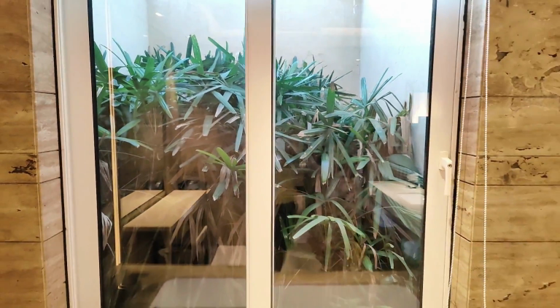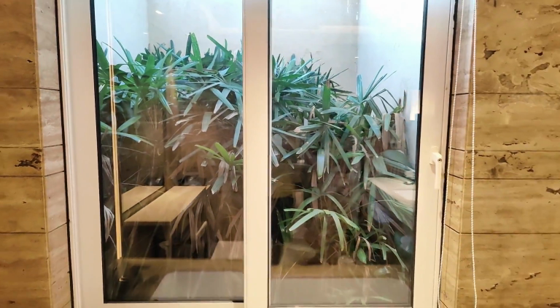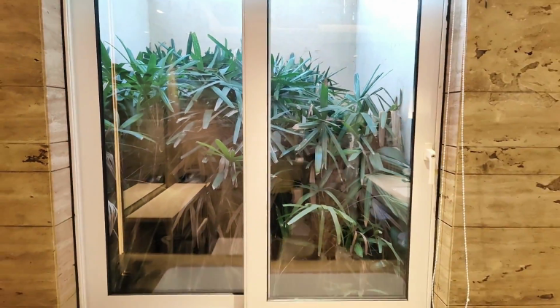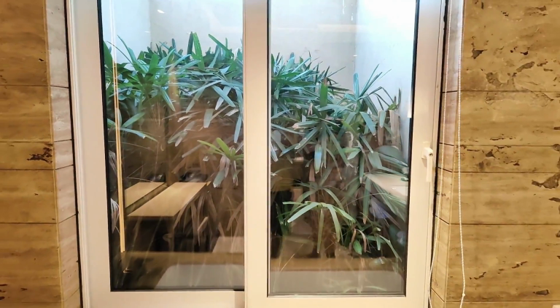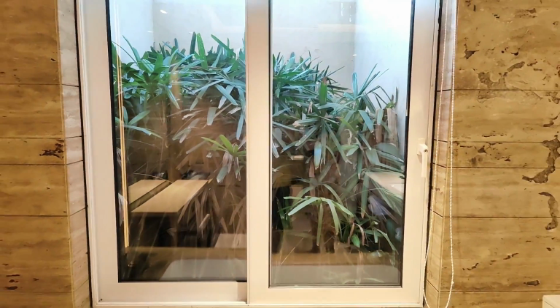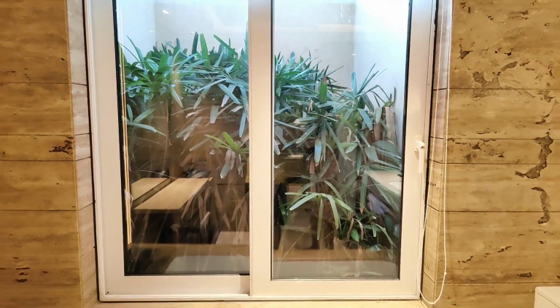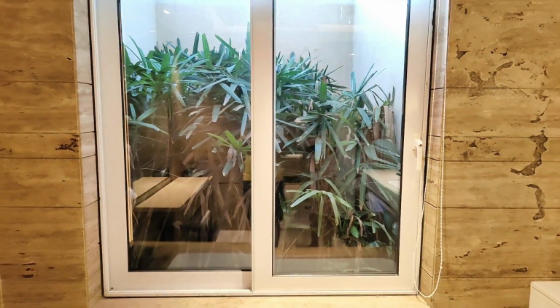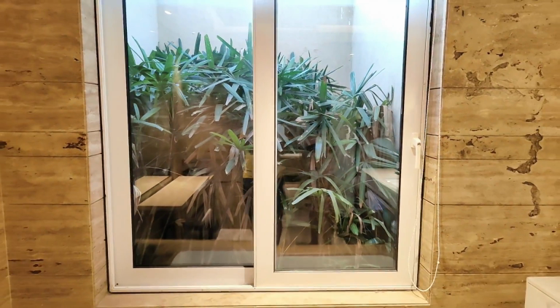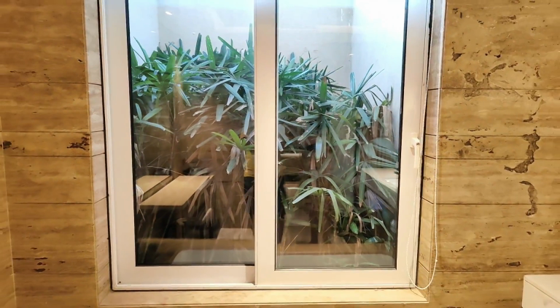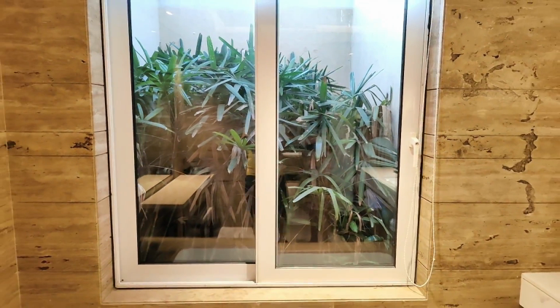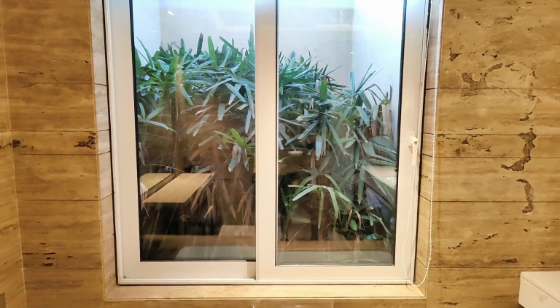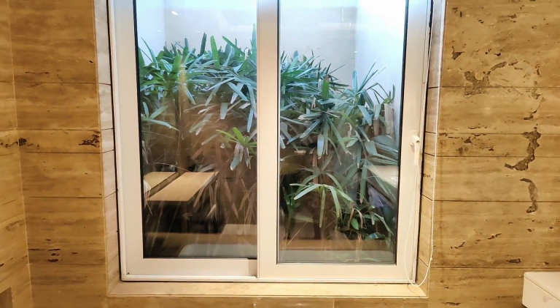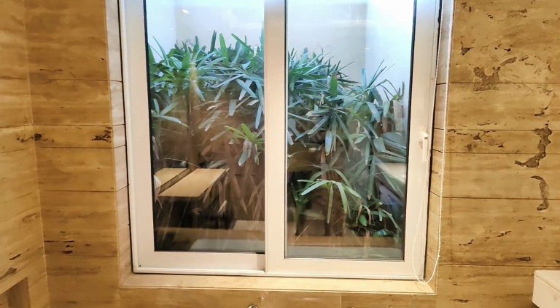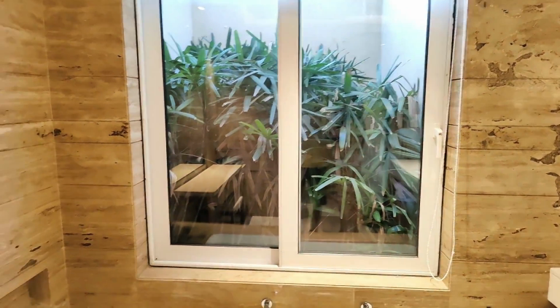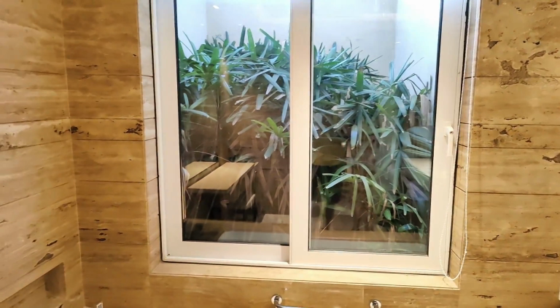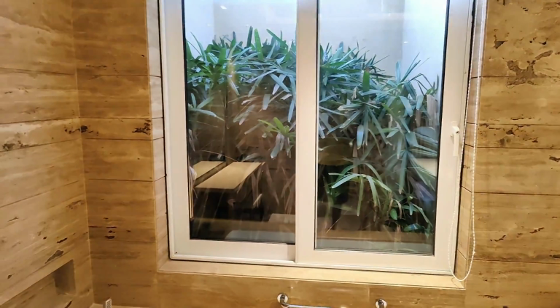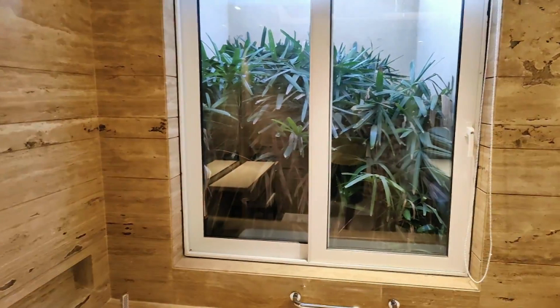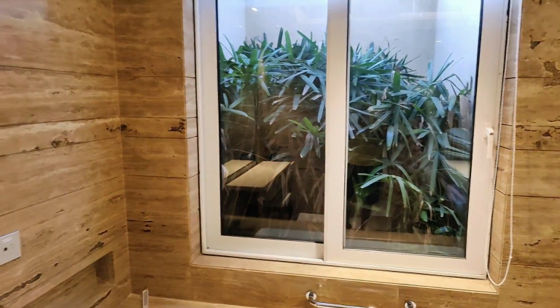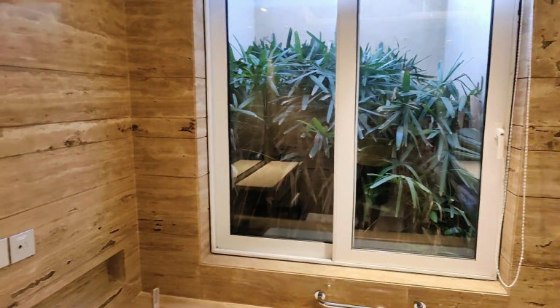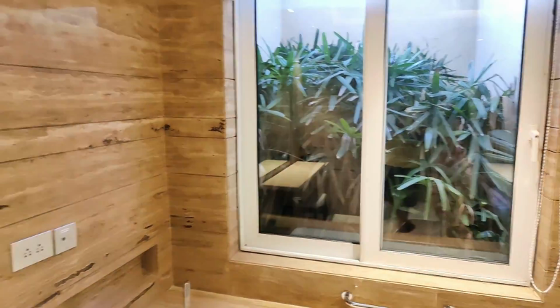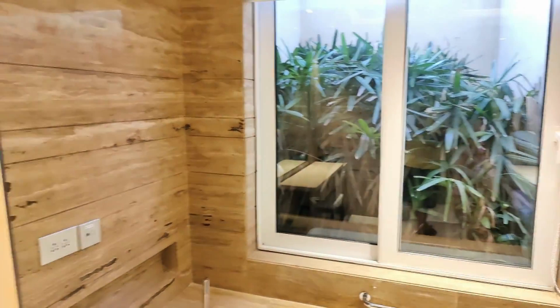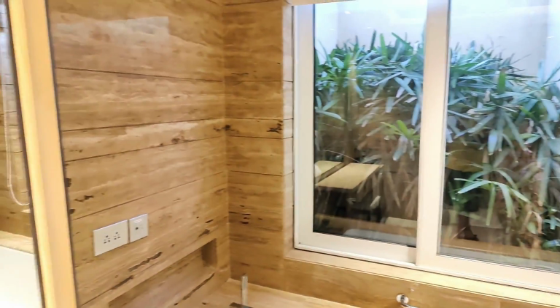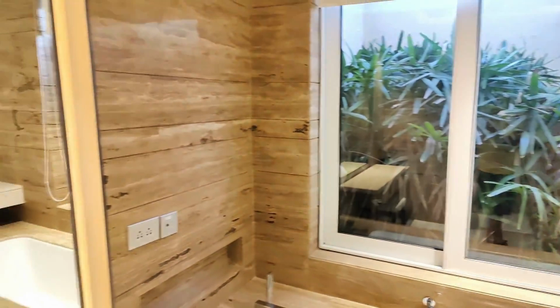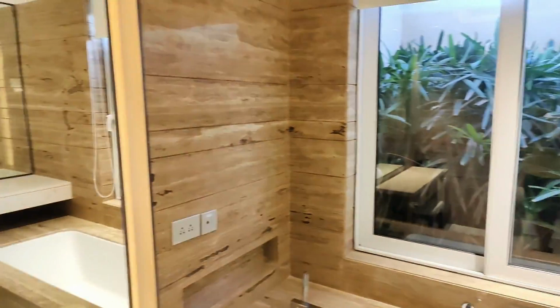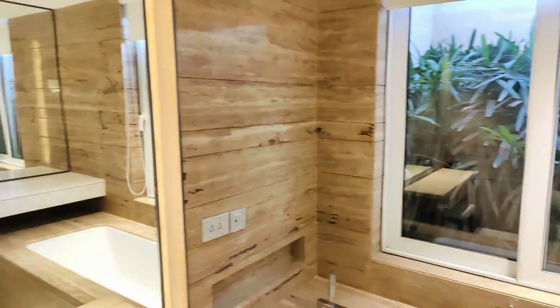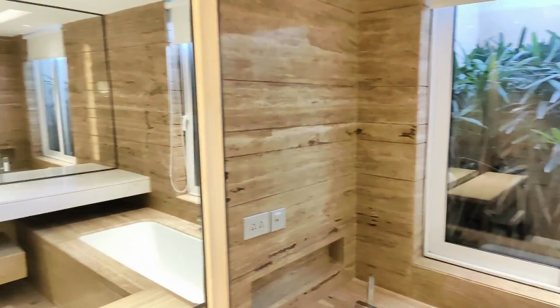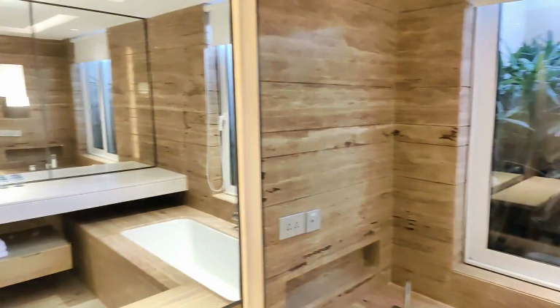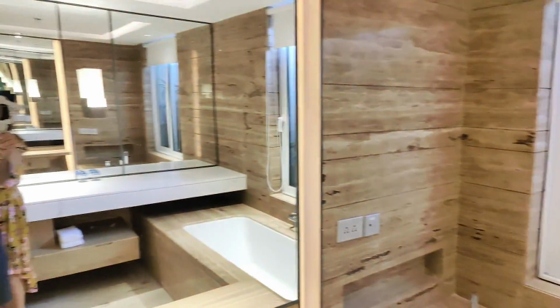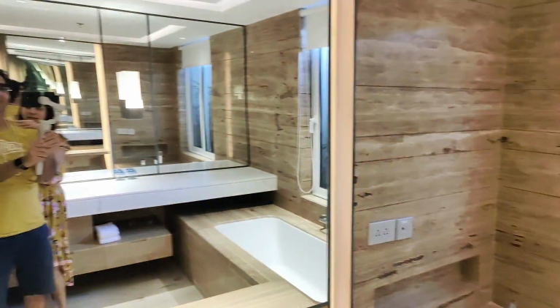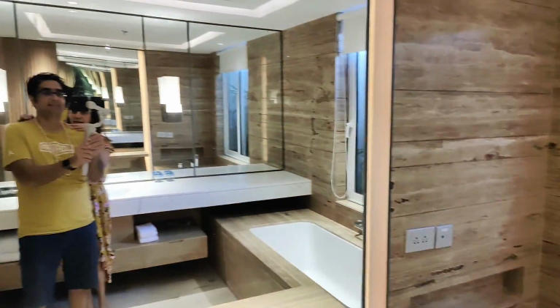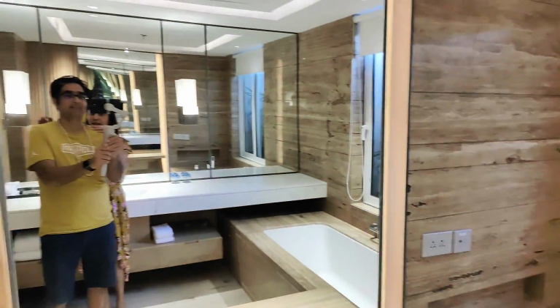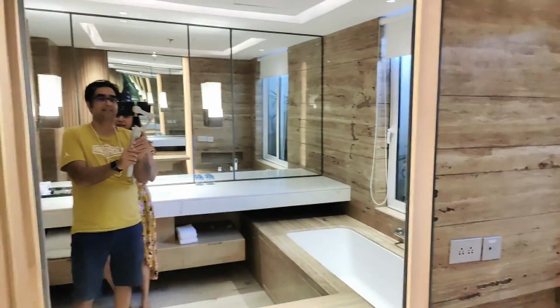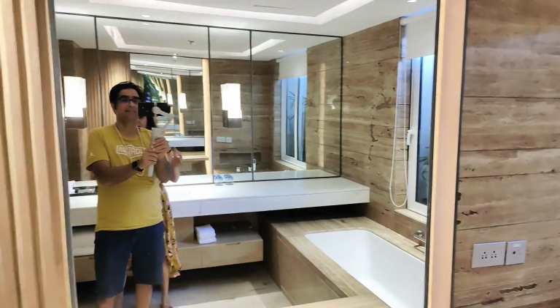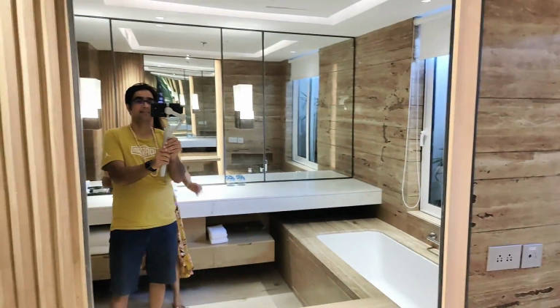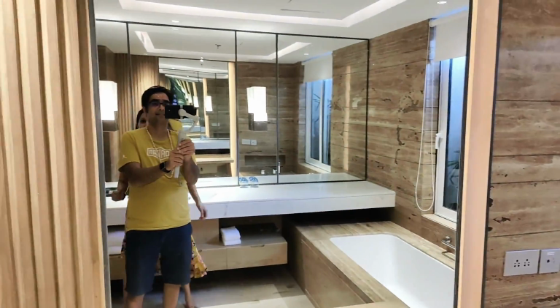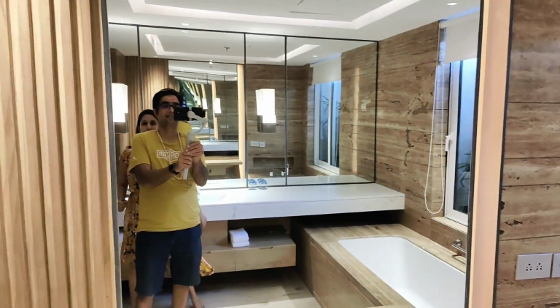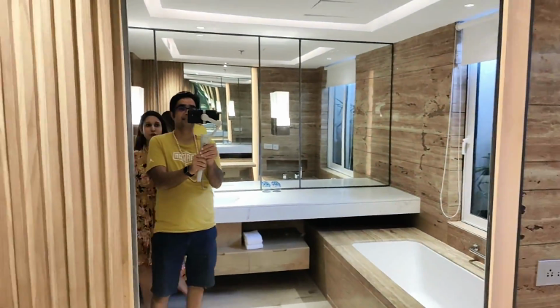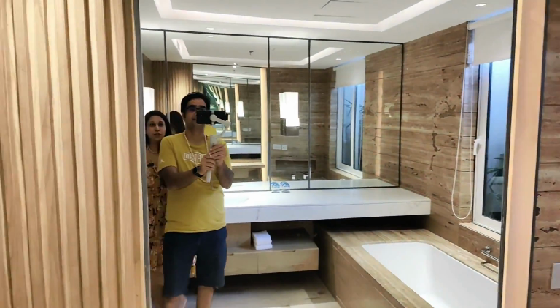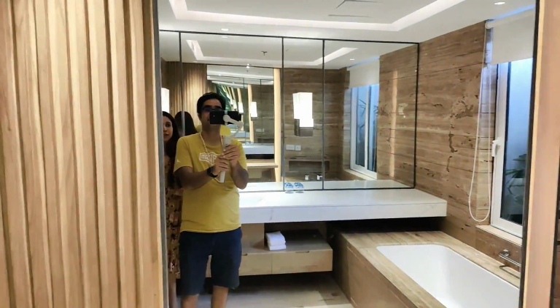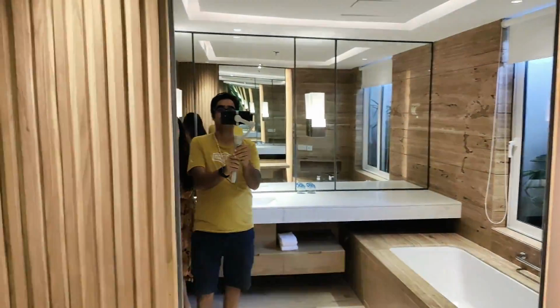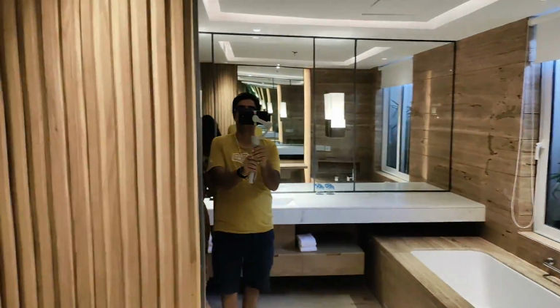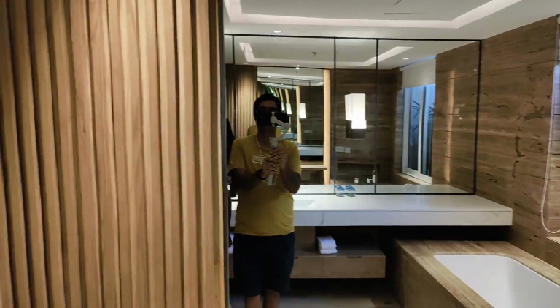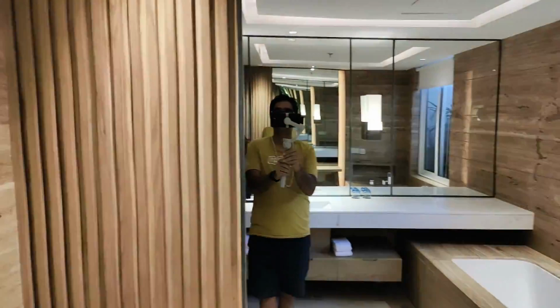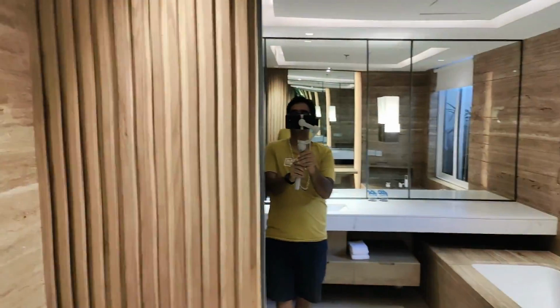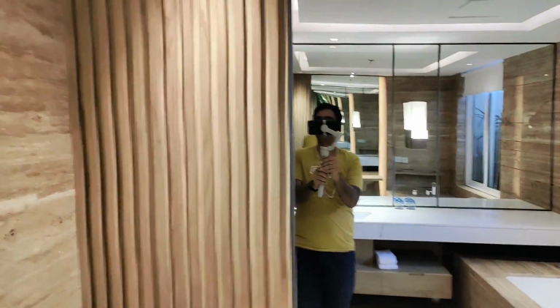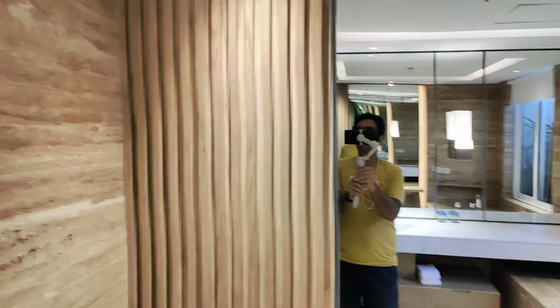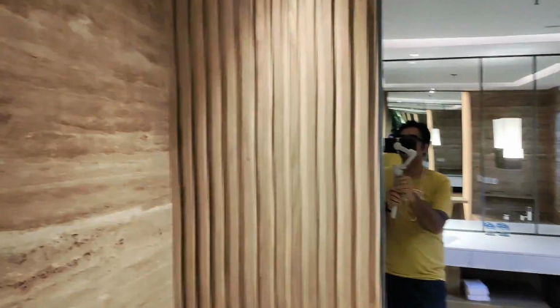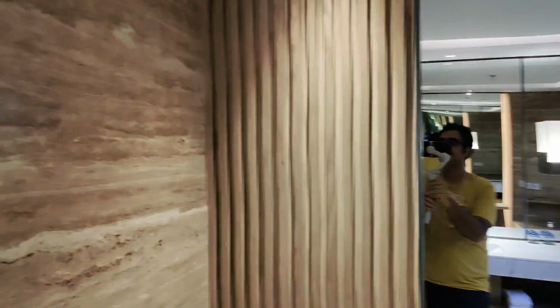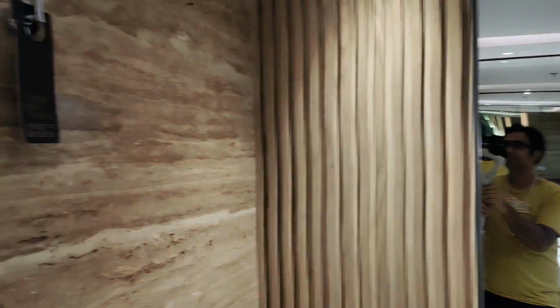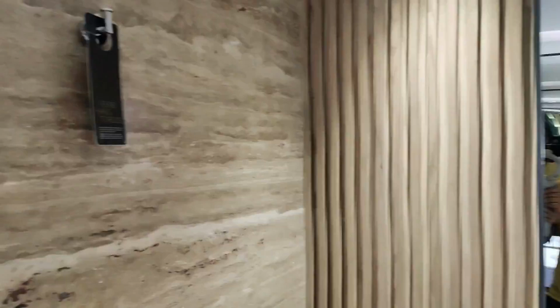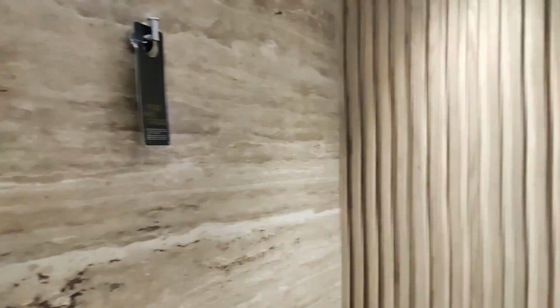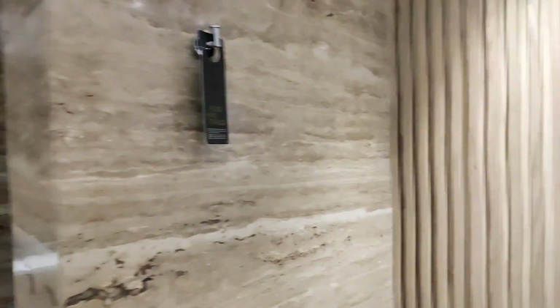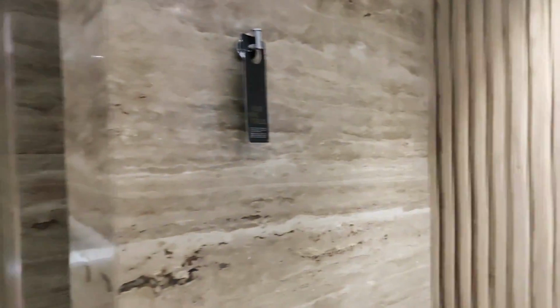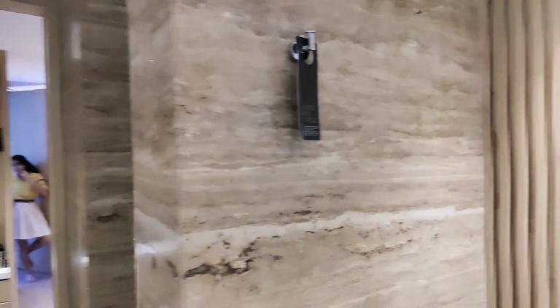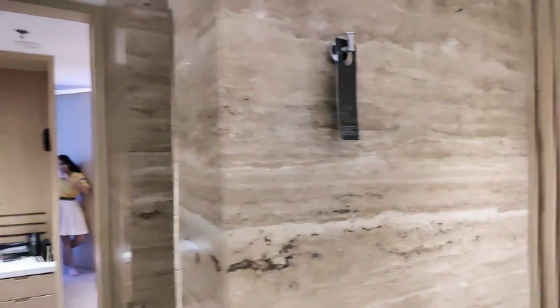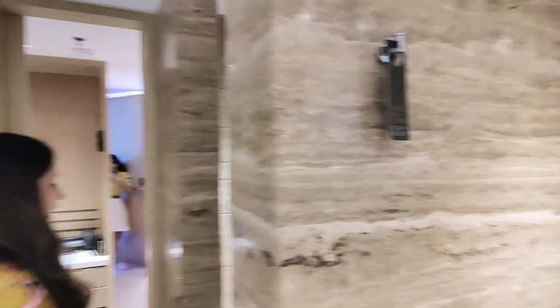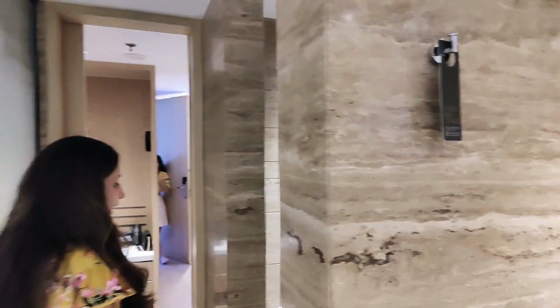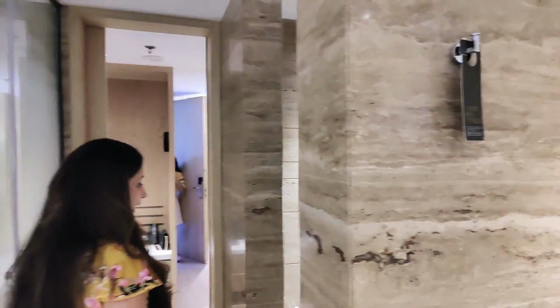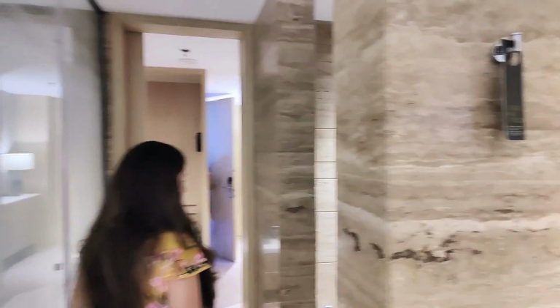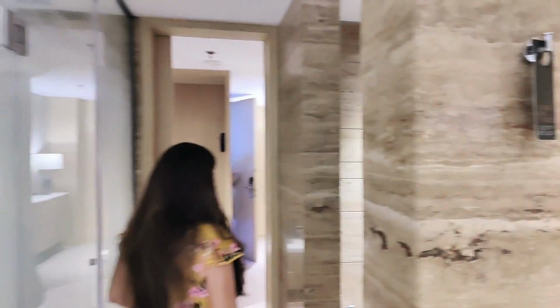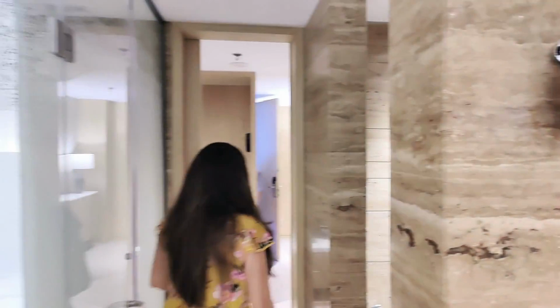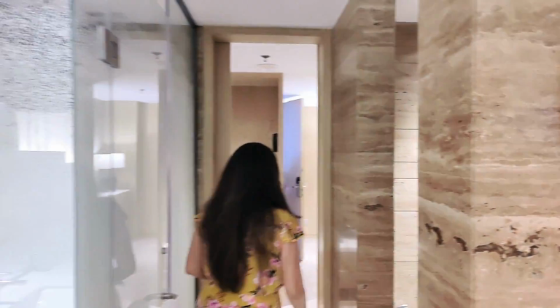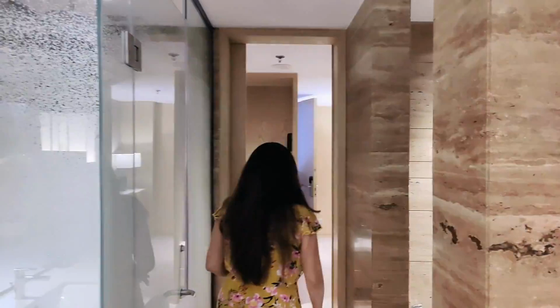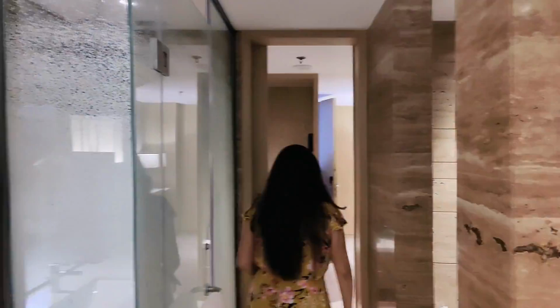And for all you beautiful ladies out there, there is a huge mirror which is very flattering.